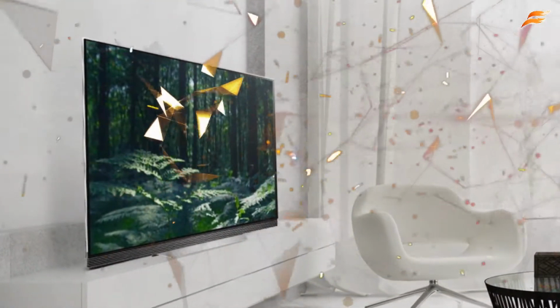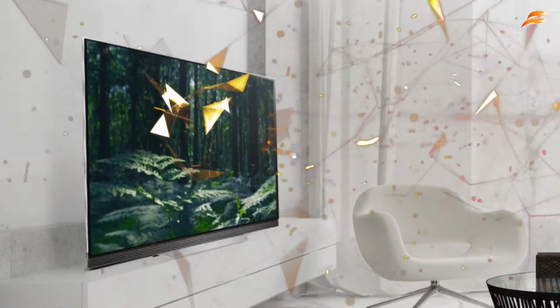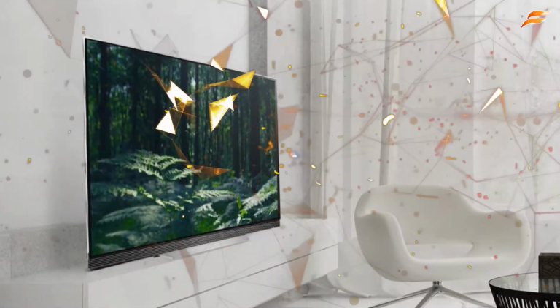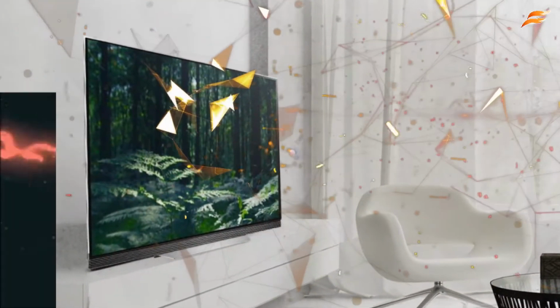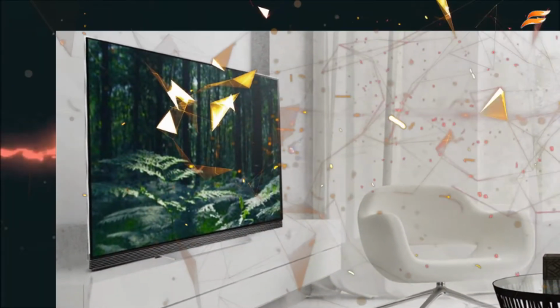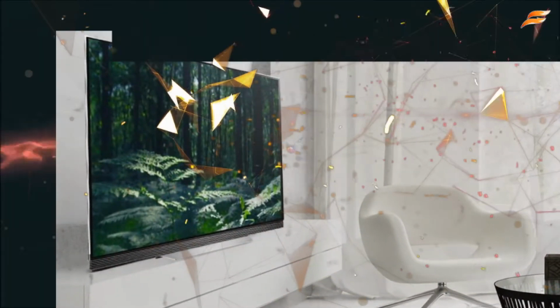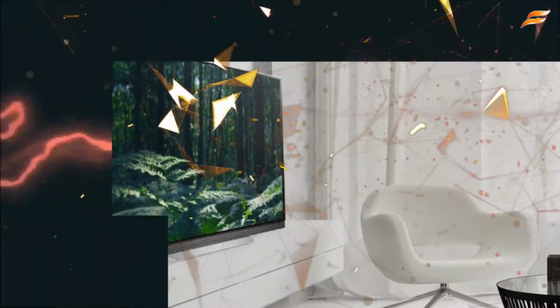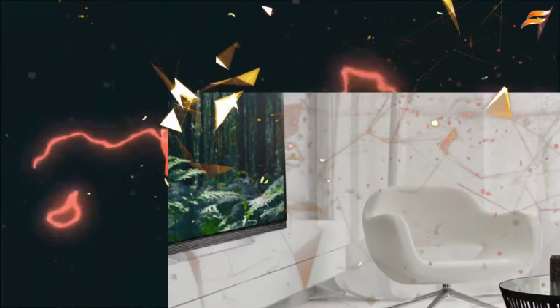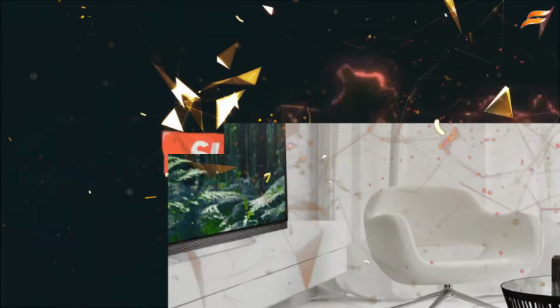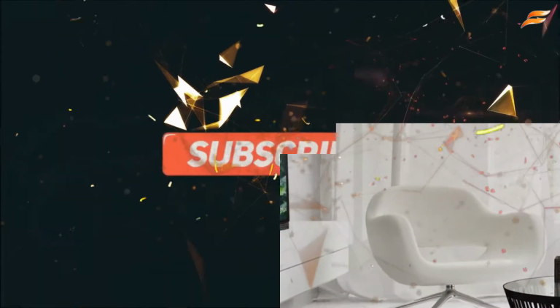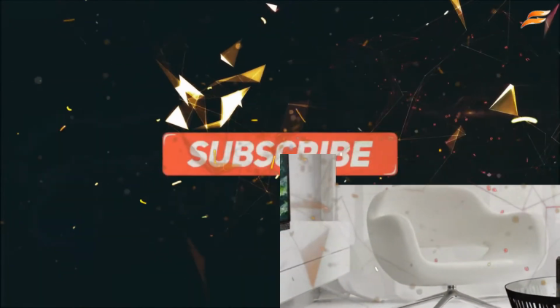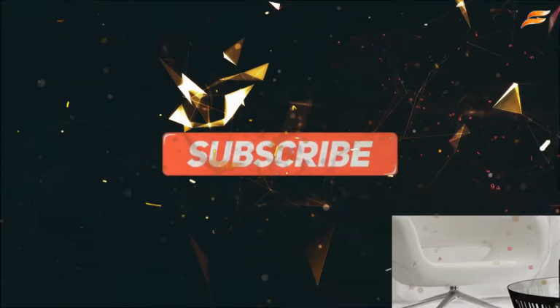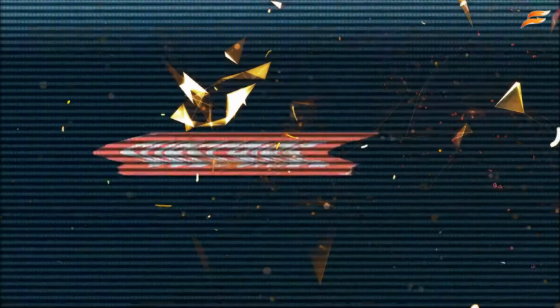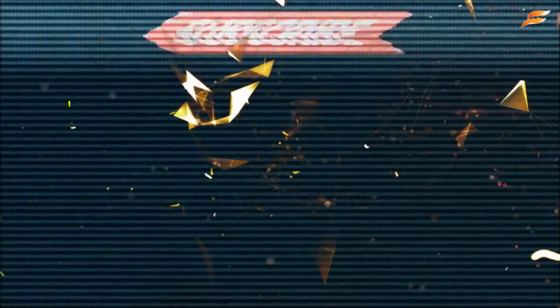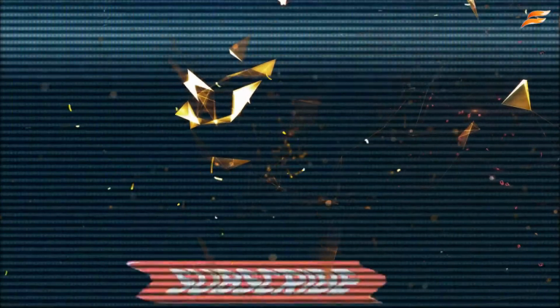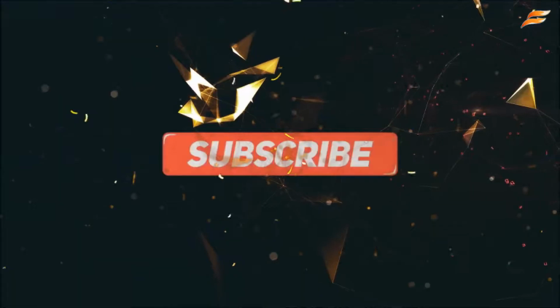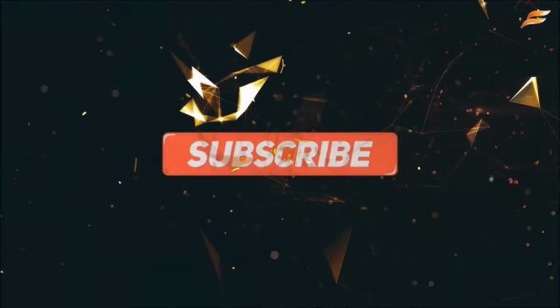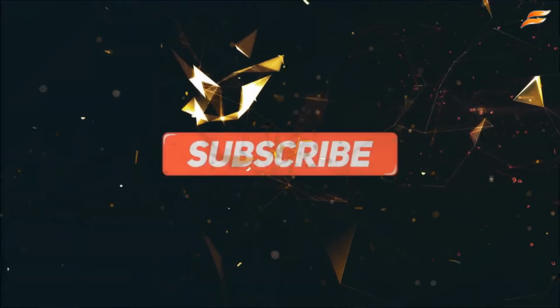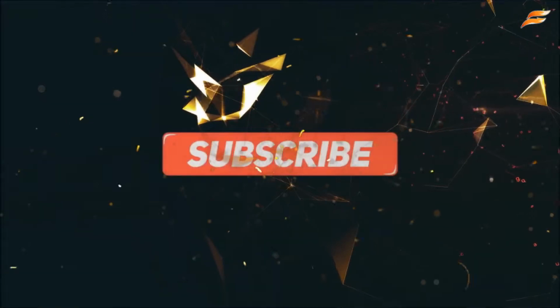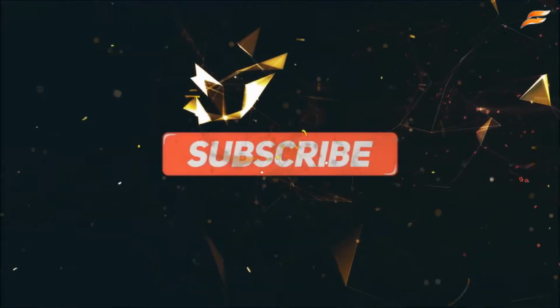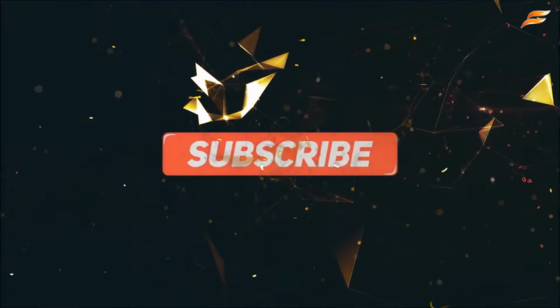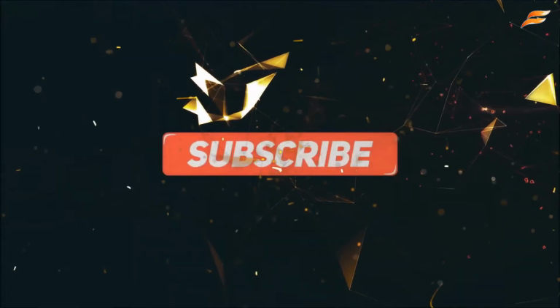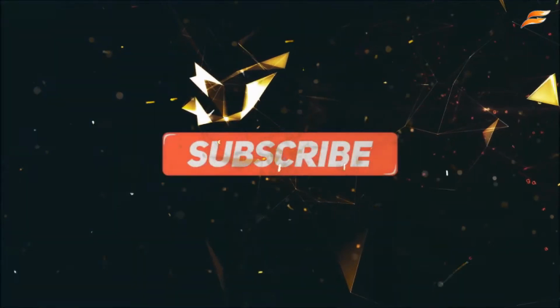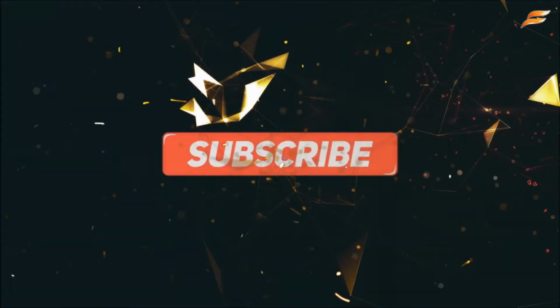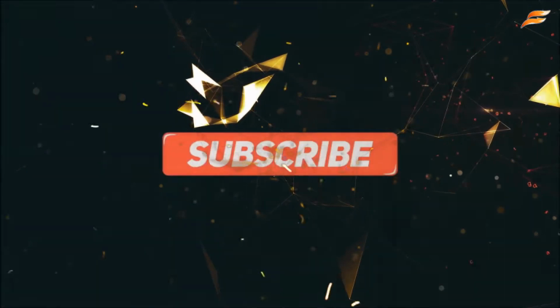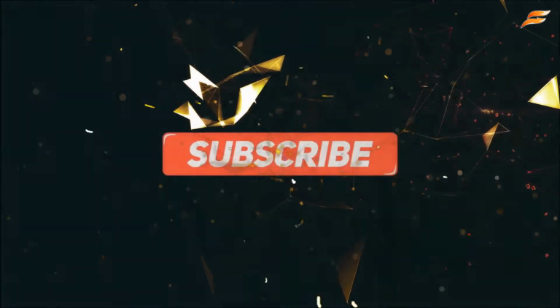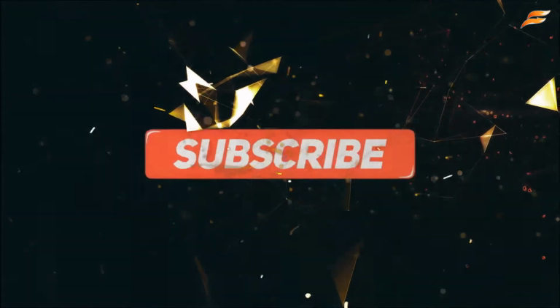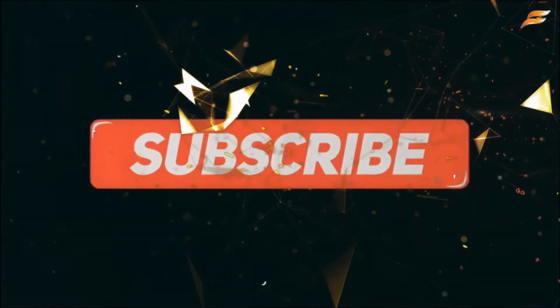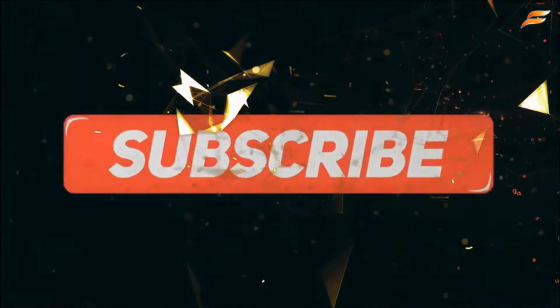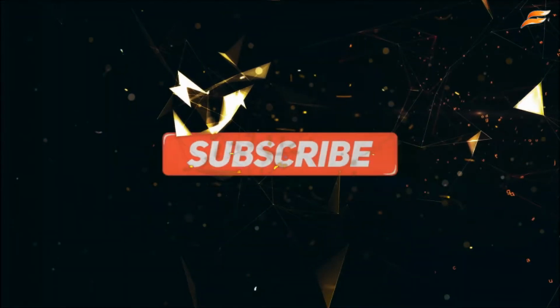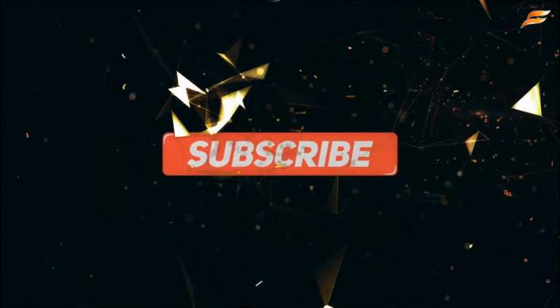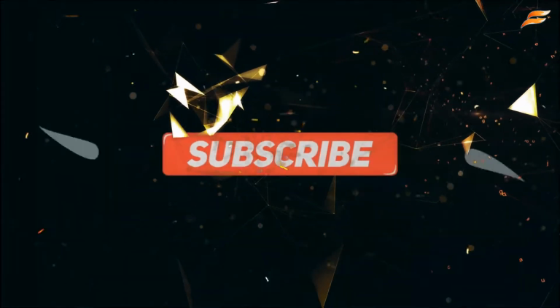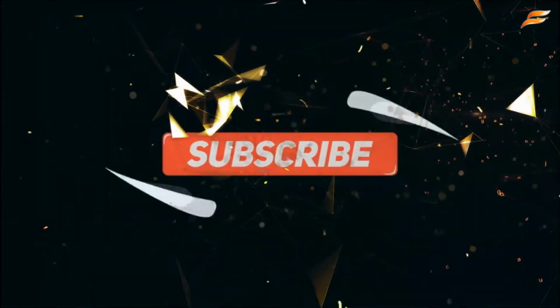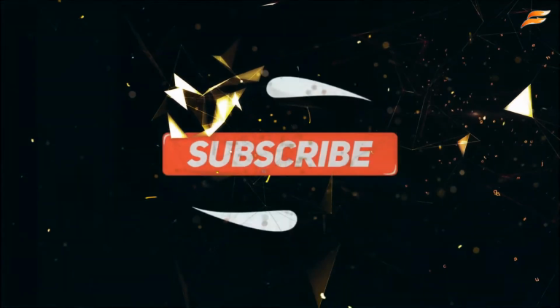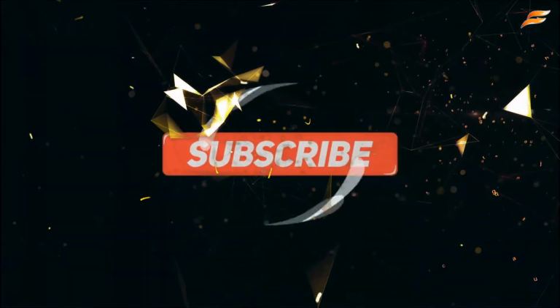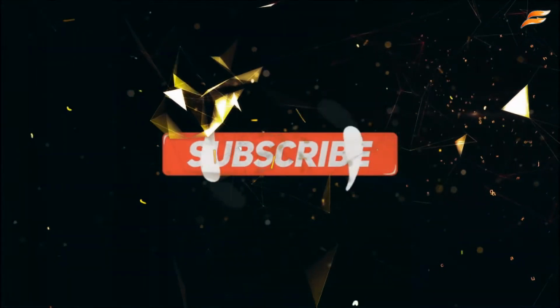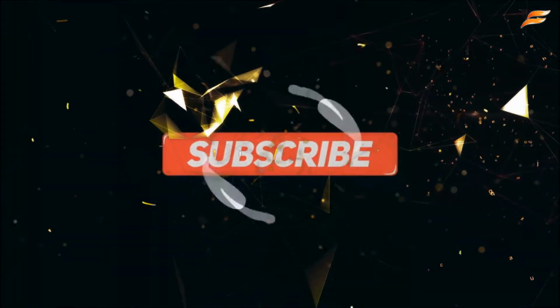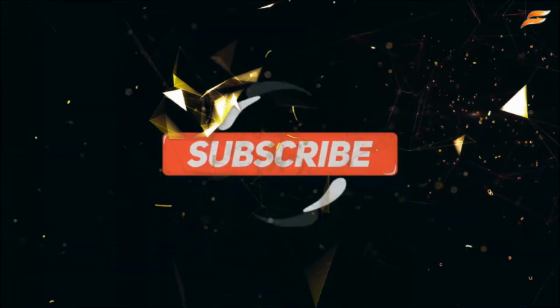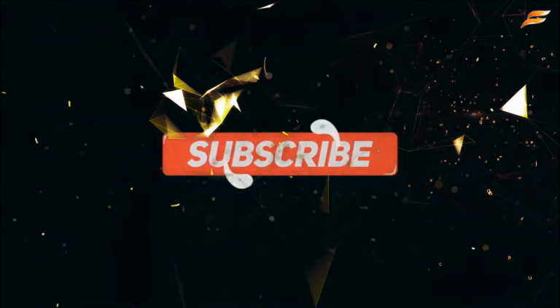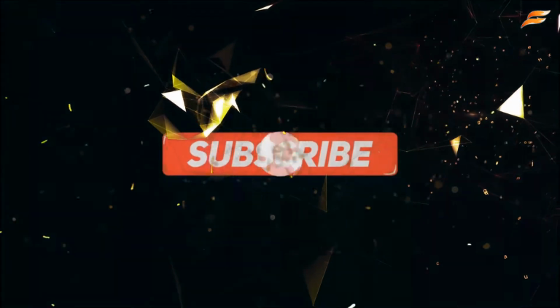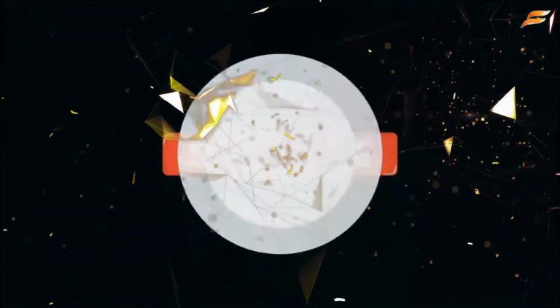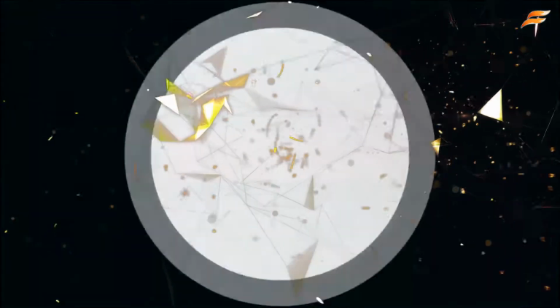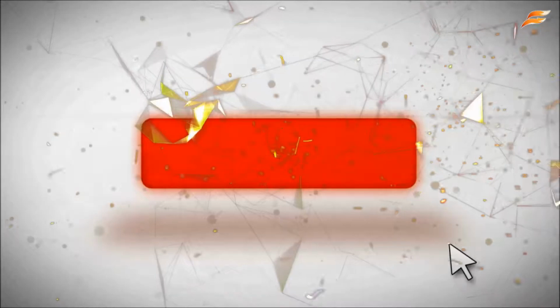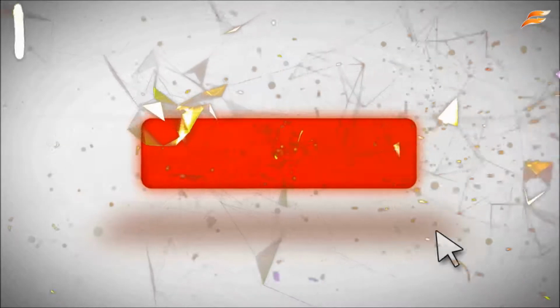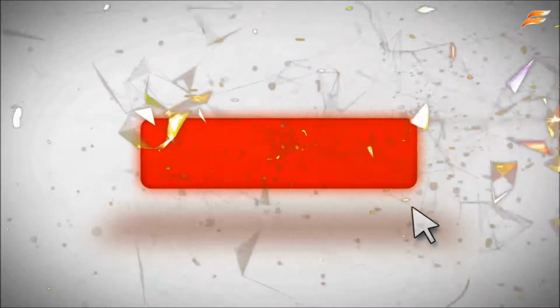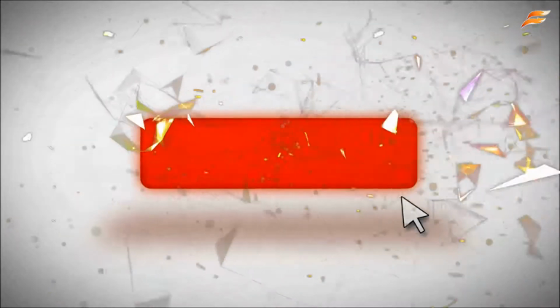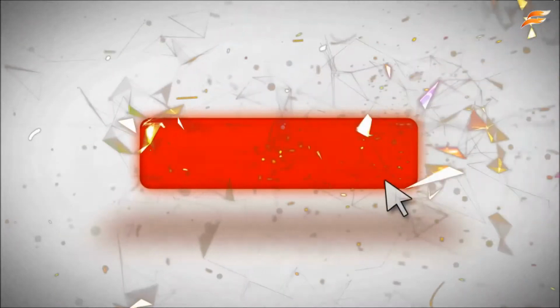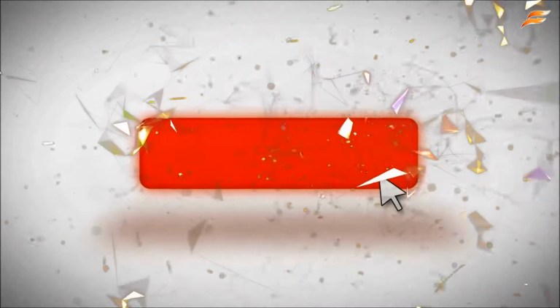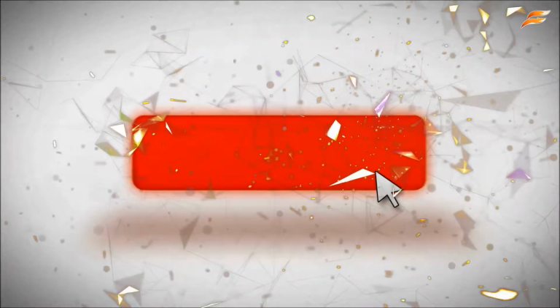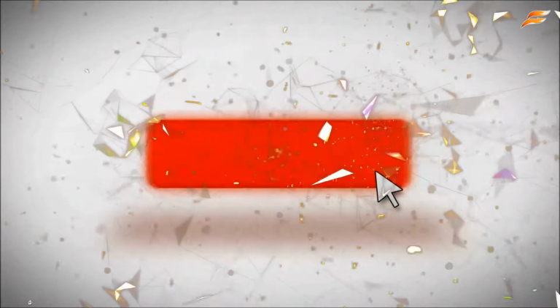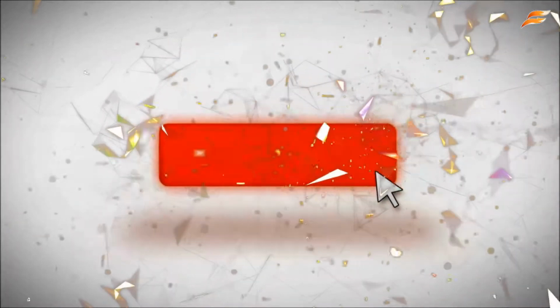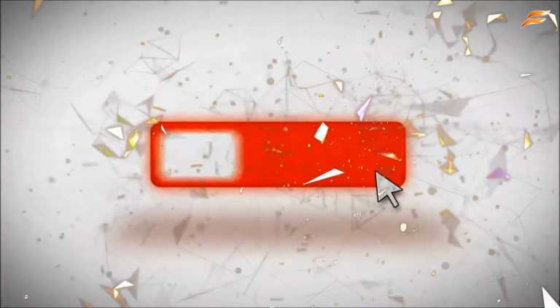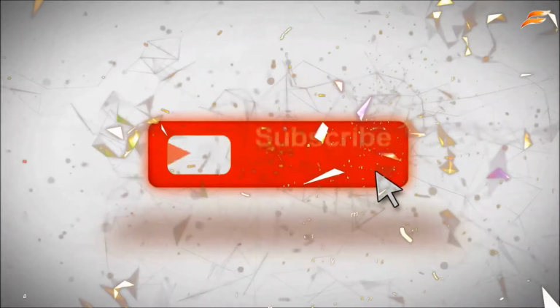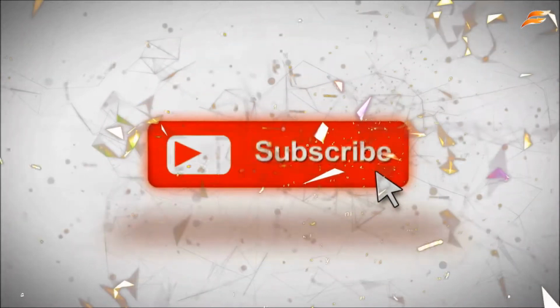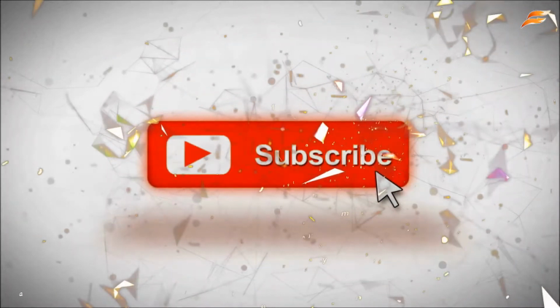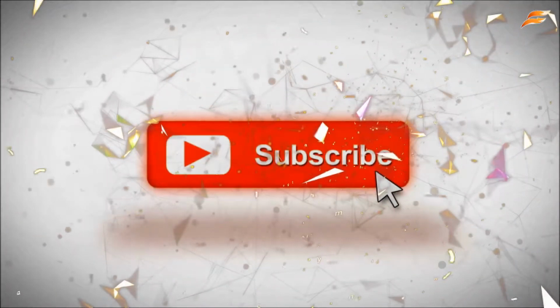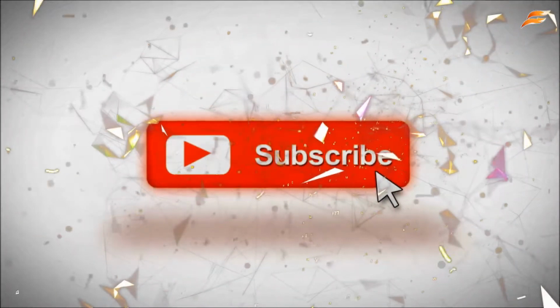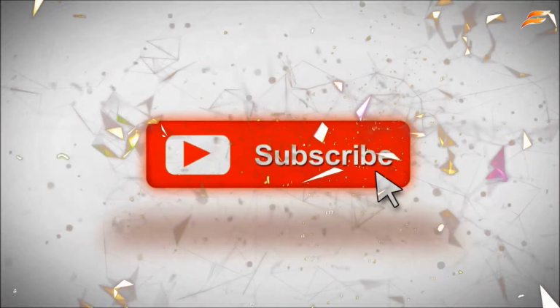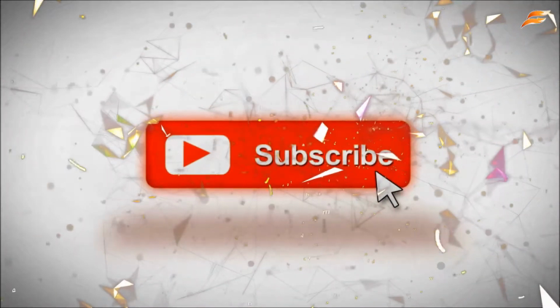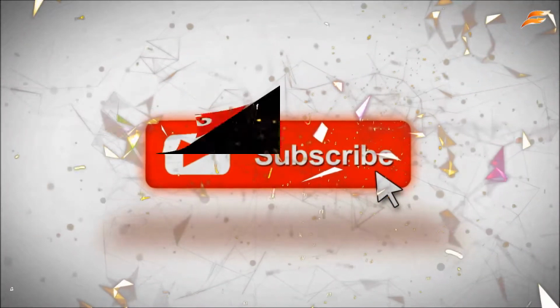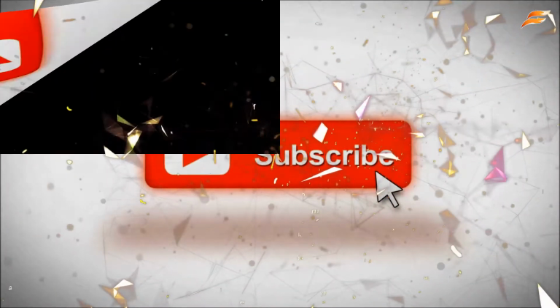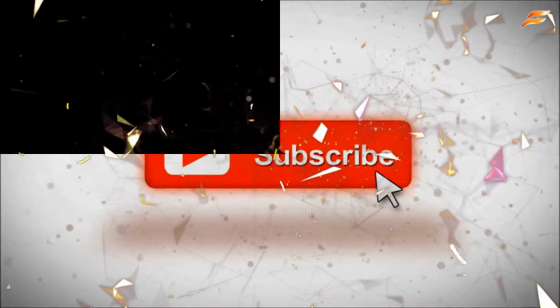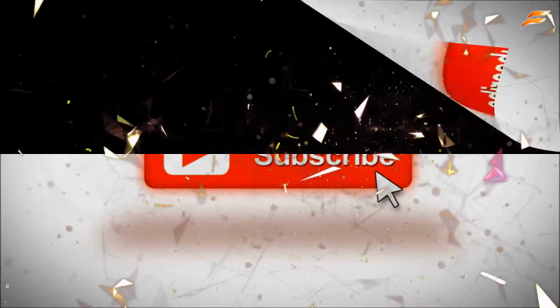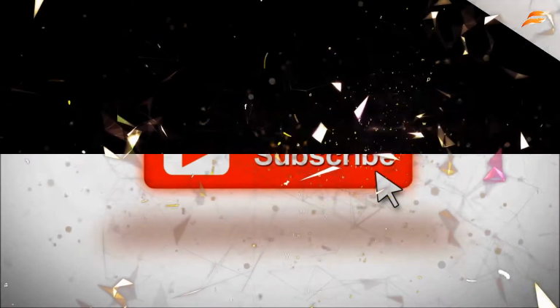Please subscribe to our channel and press the bell icon.